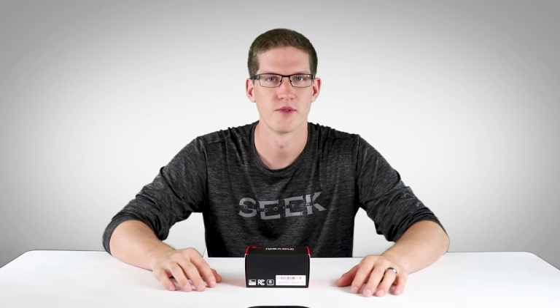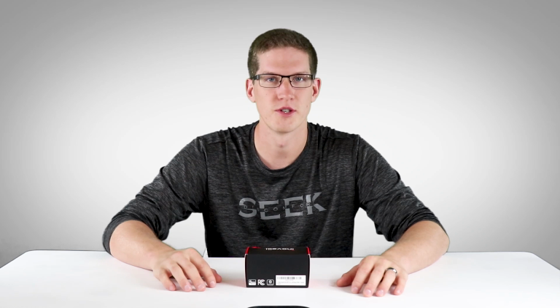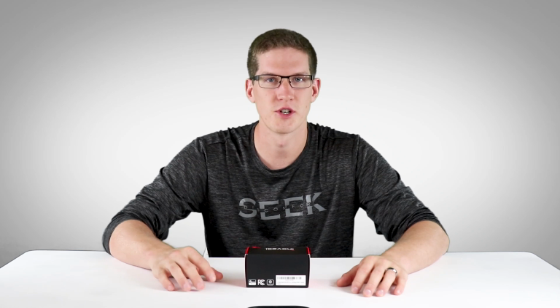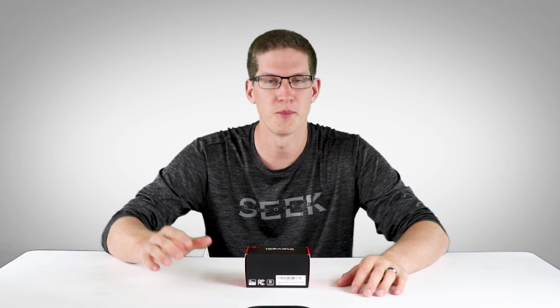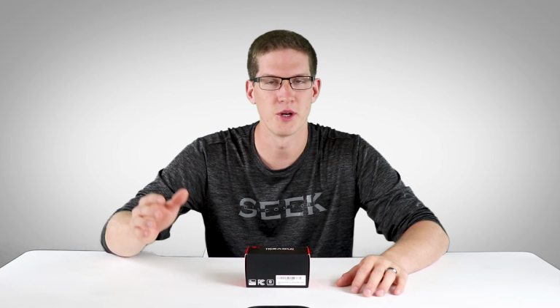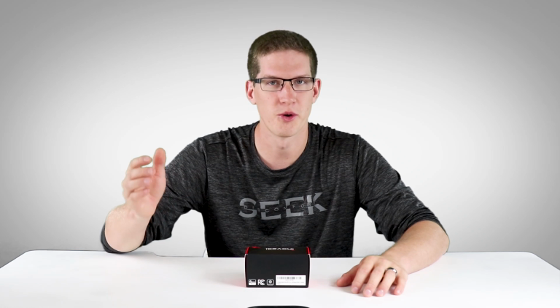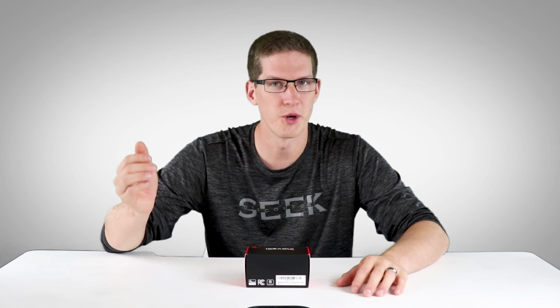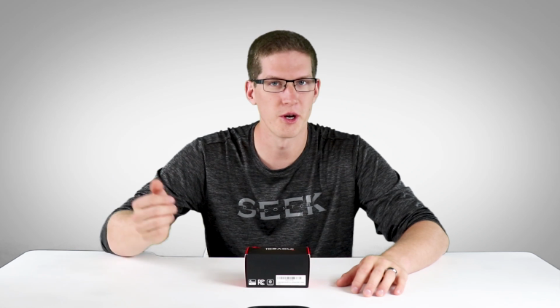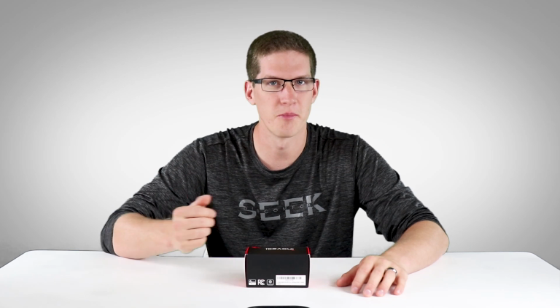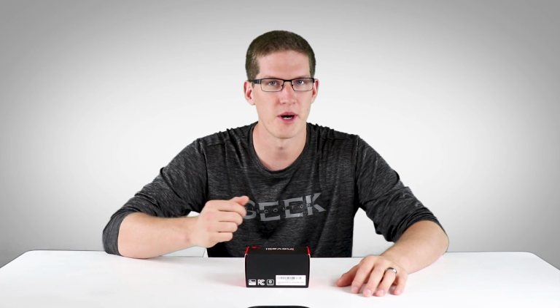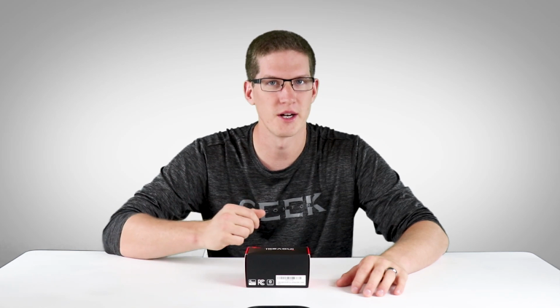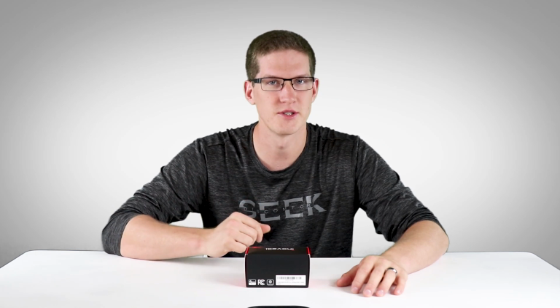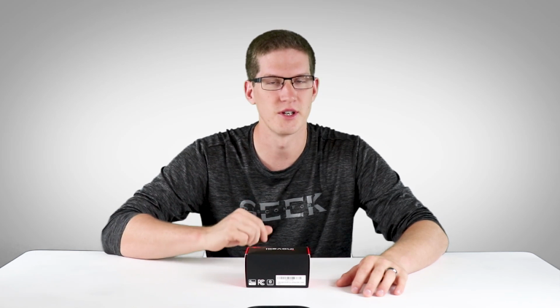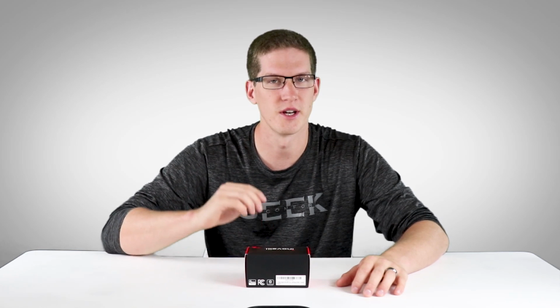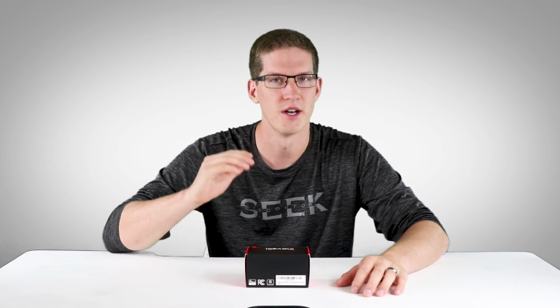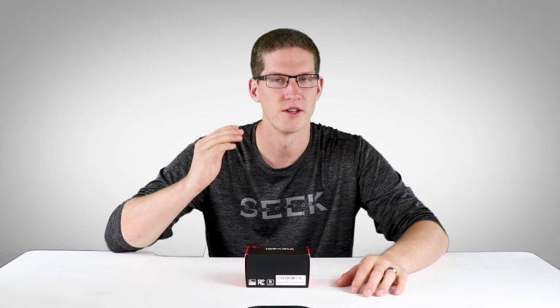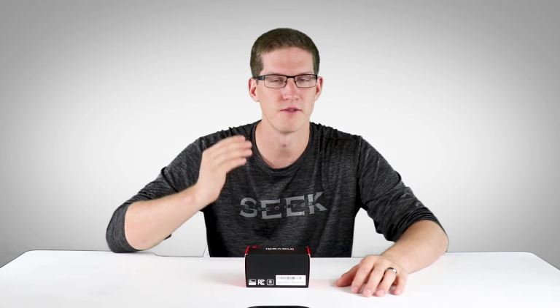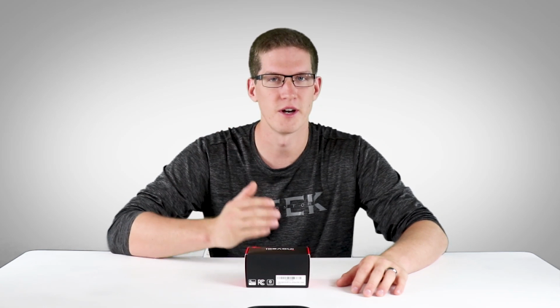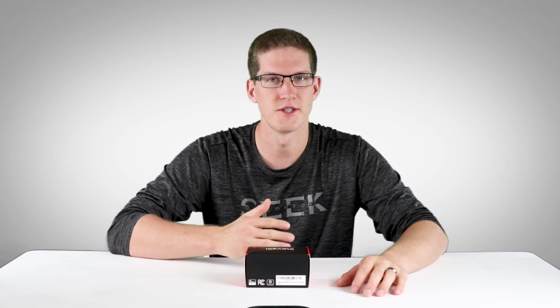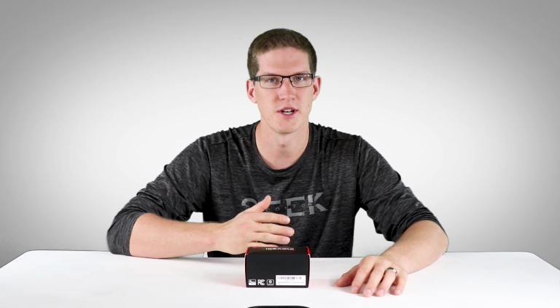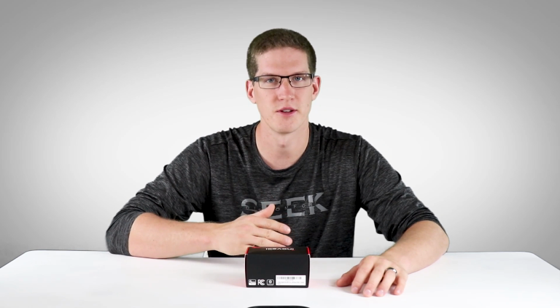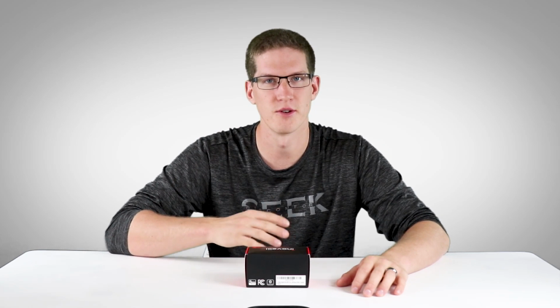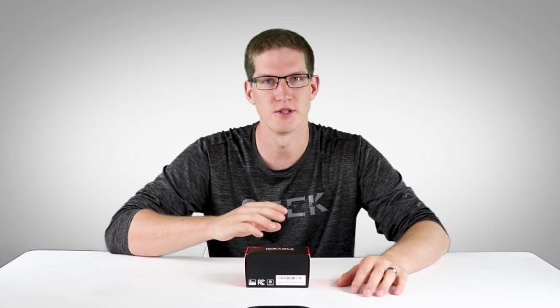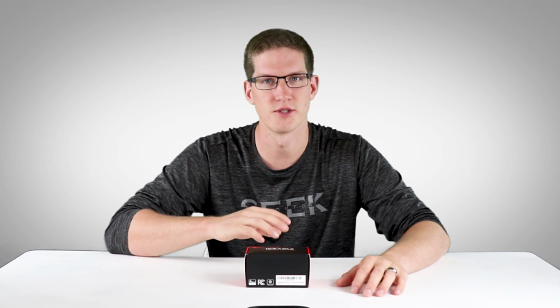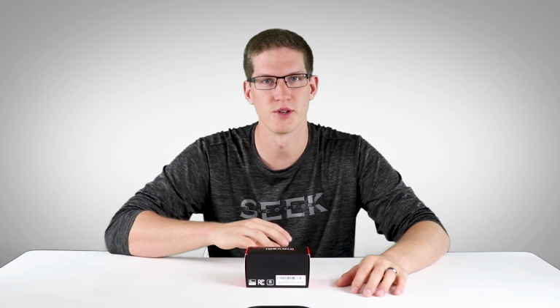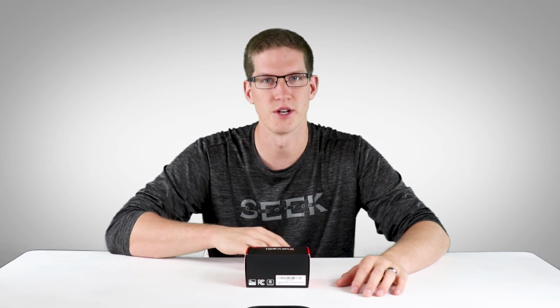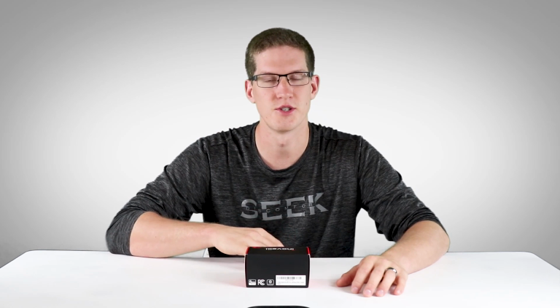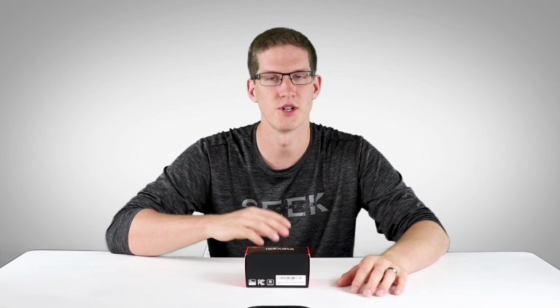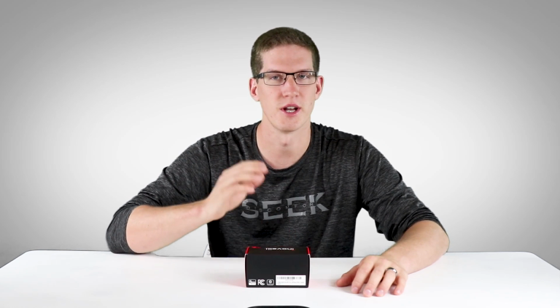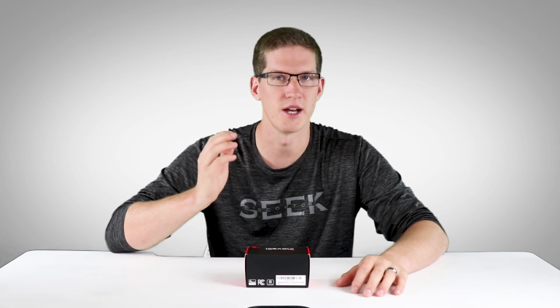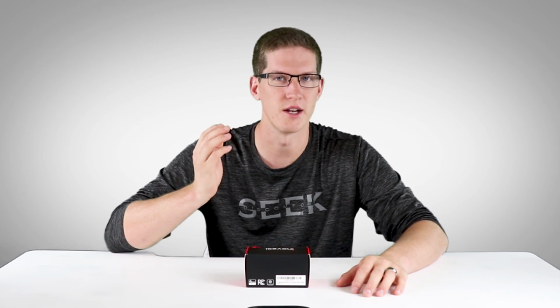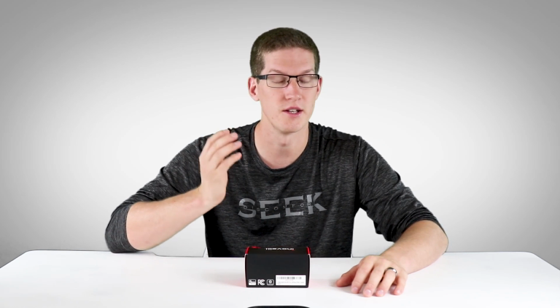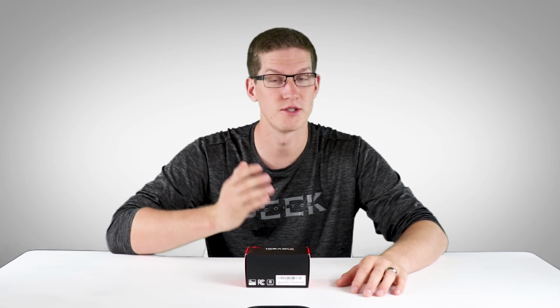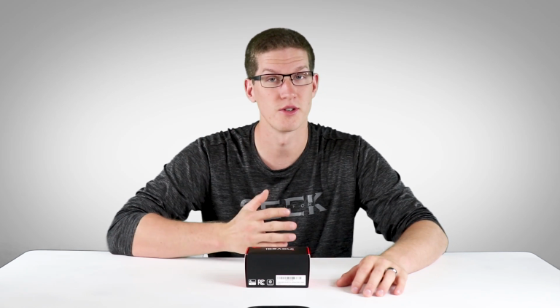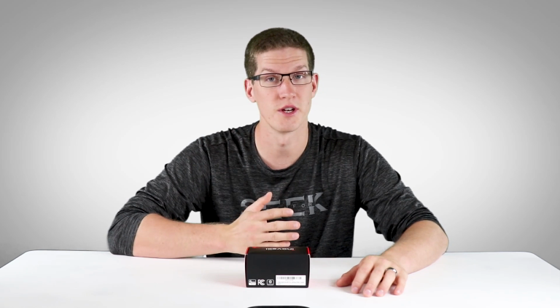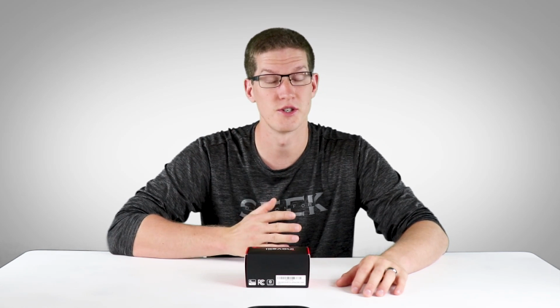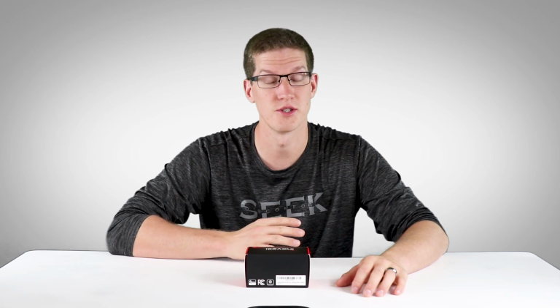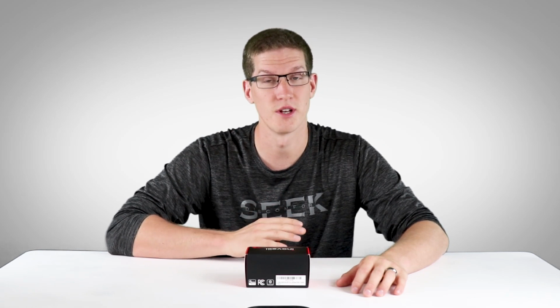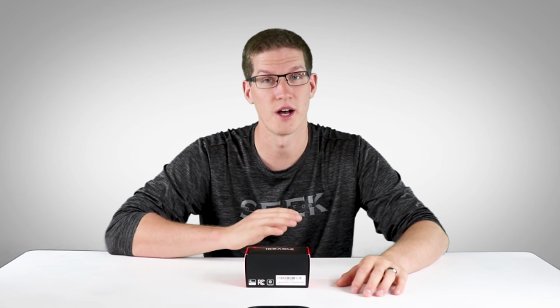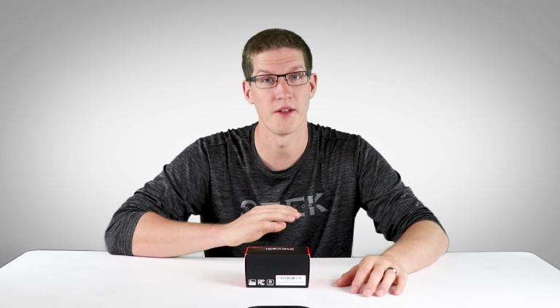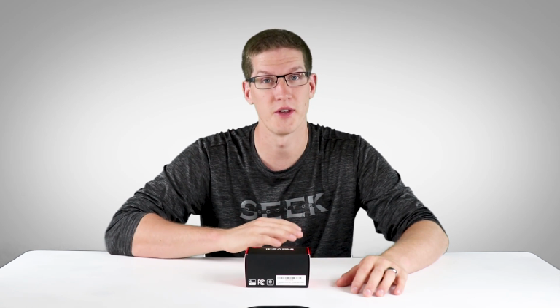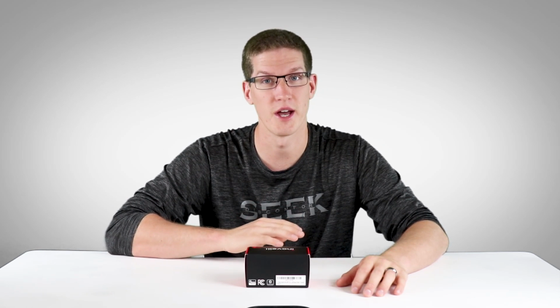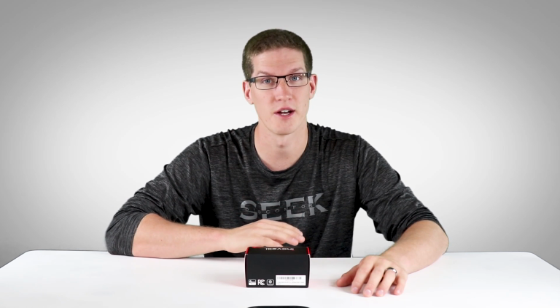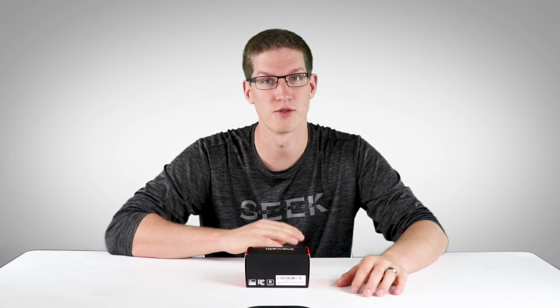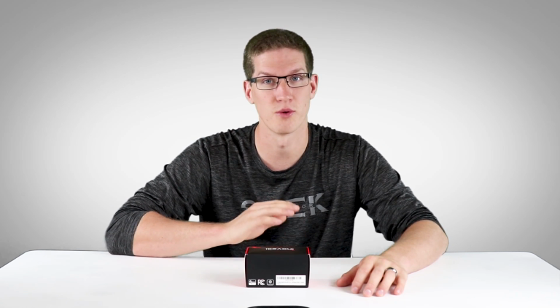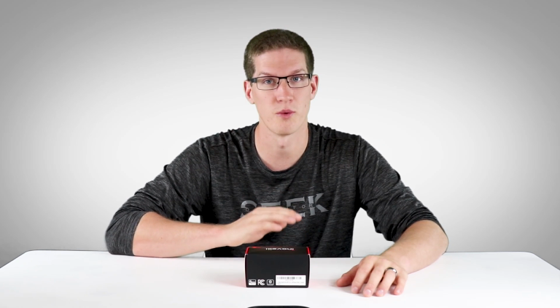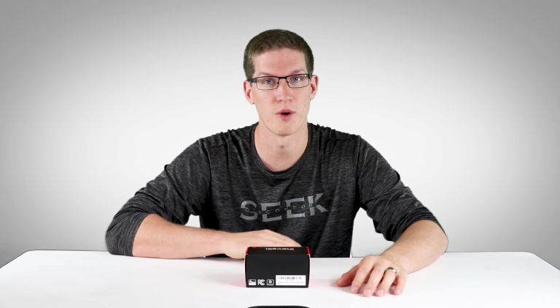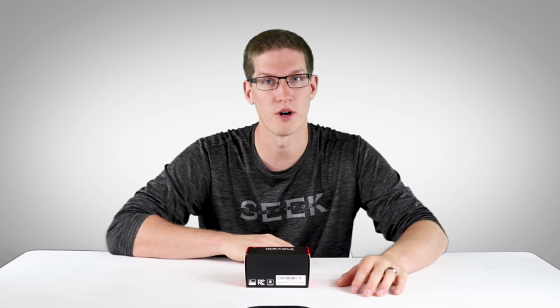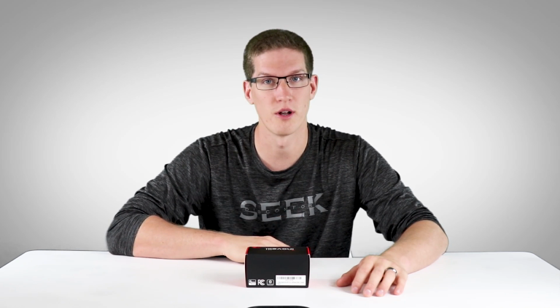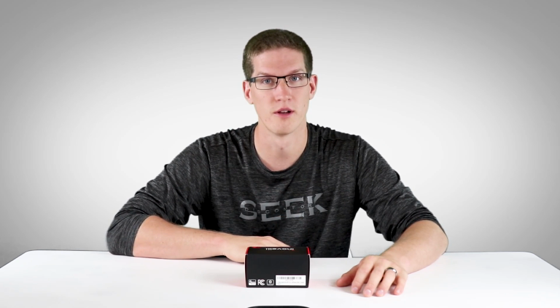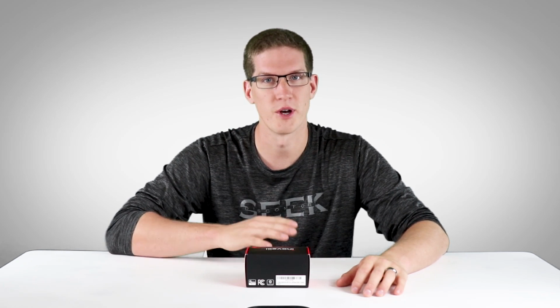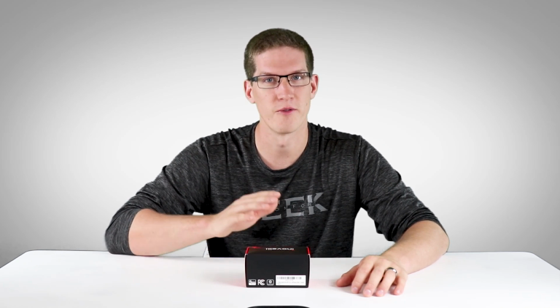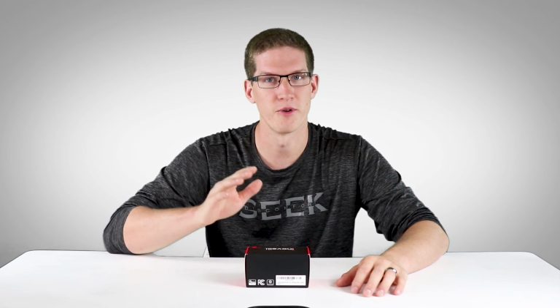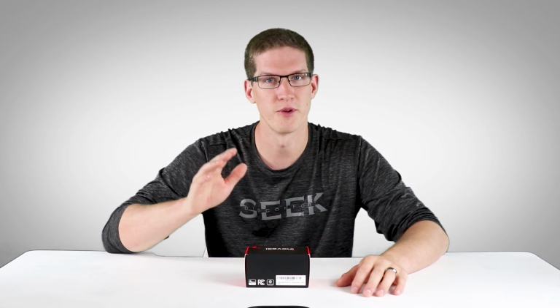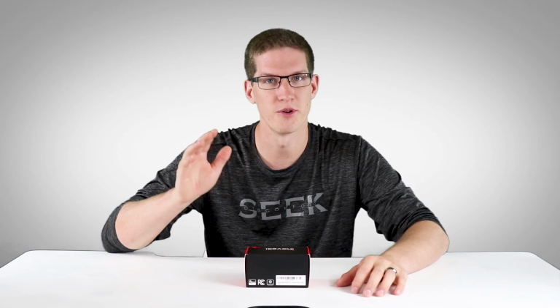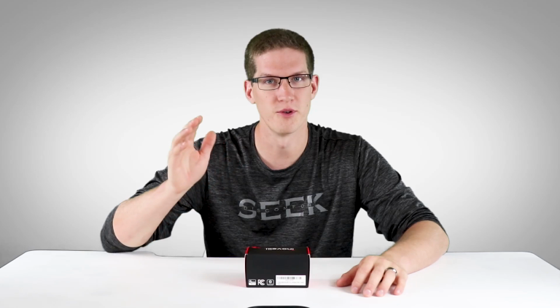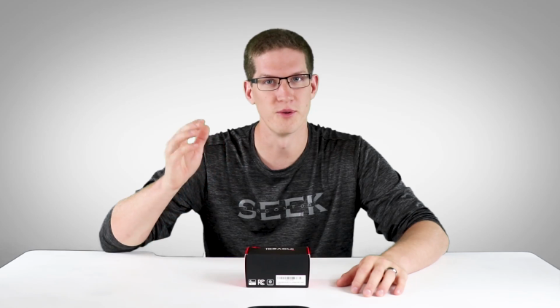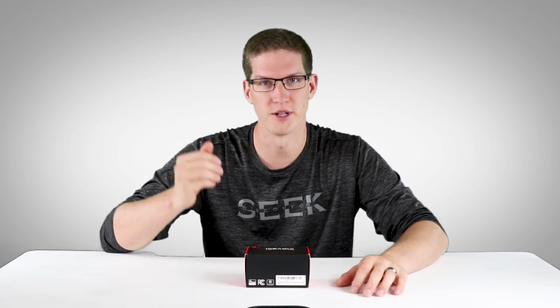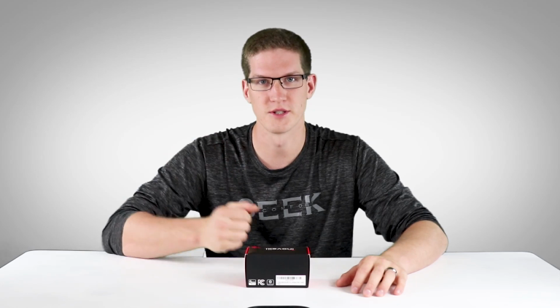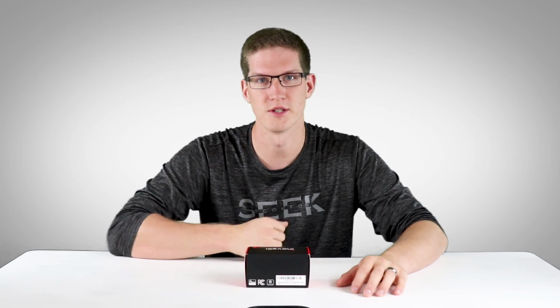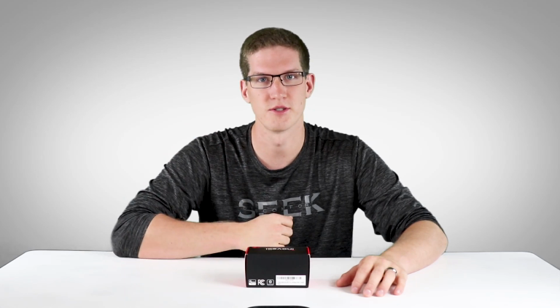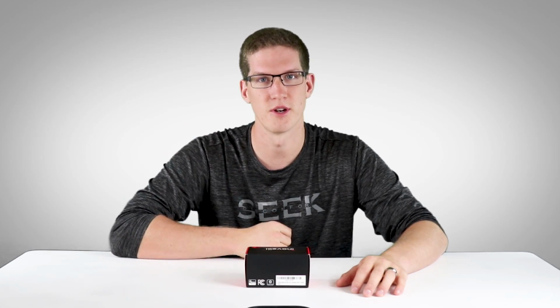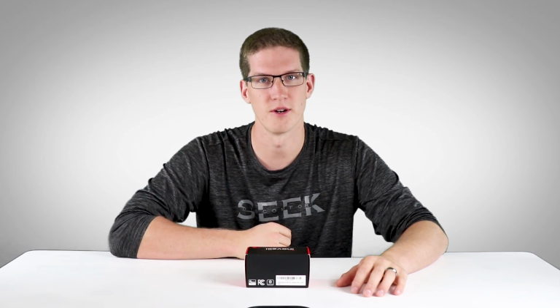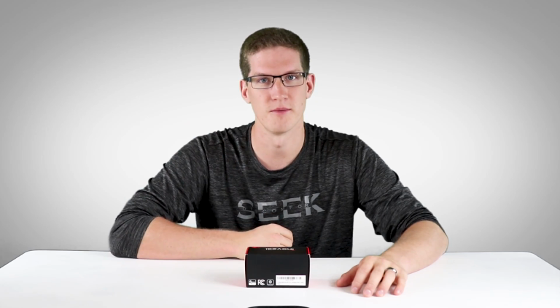This is going to be a quick unboxing, device handler installation, and installation on the actual wall. Without further ado, let's get started.